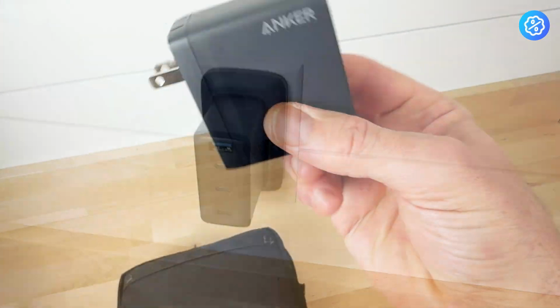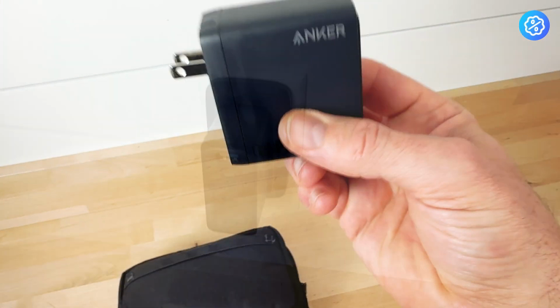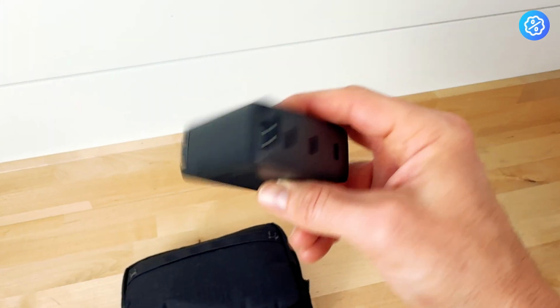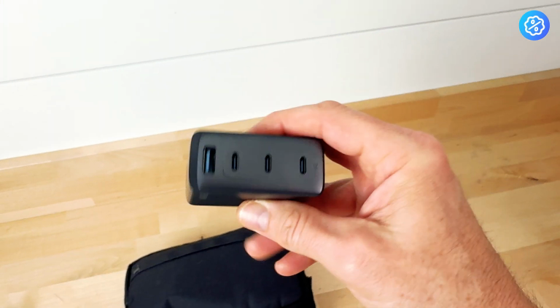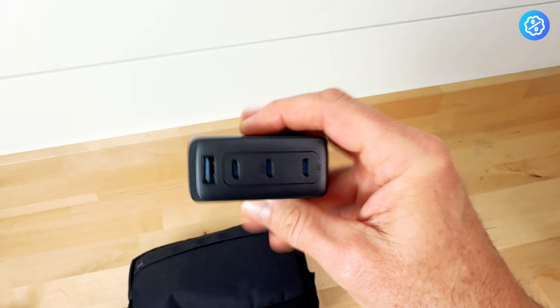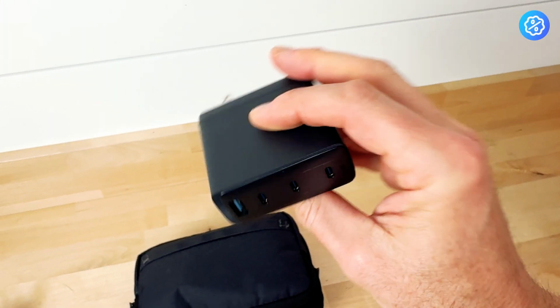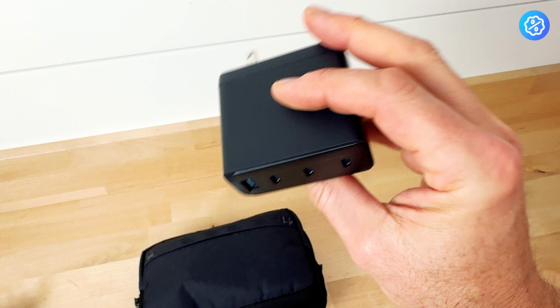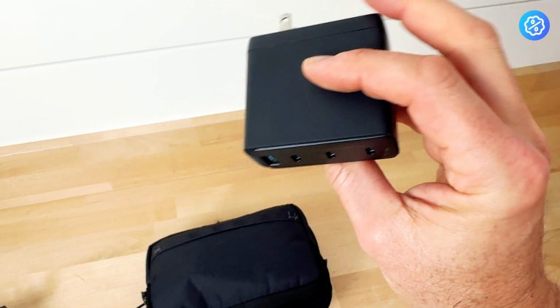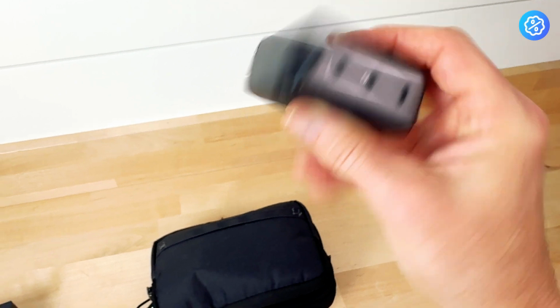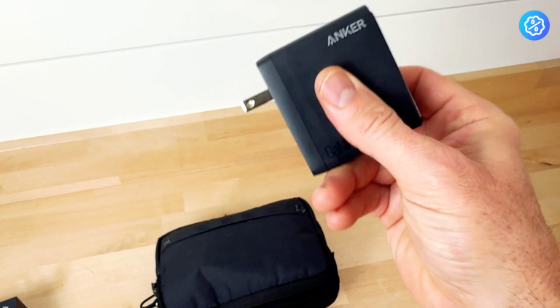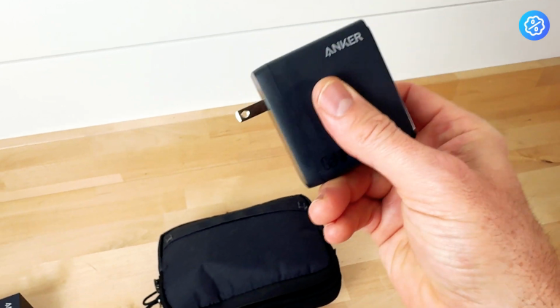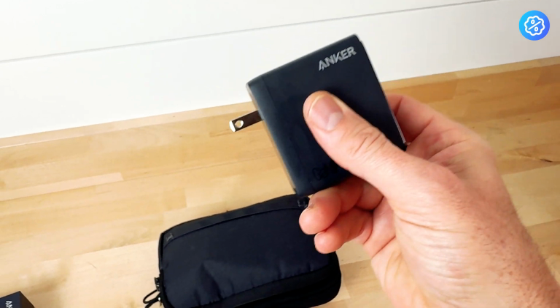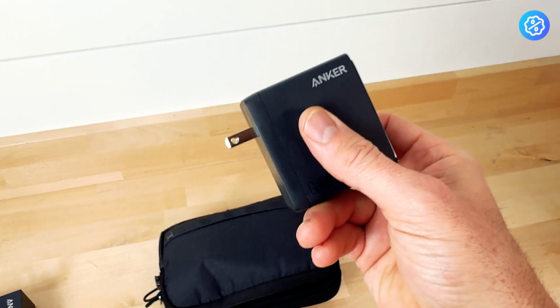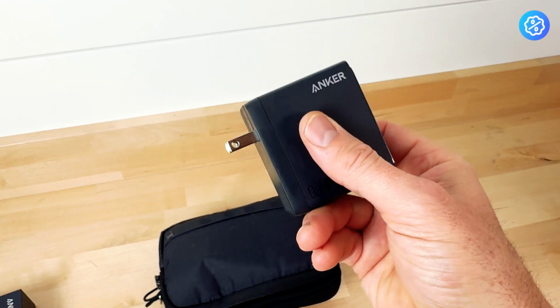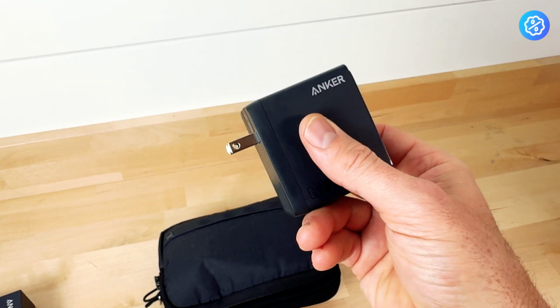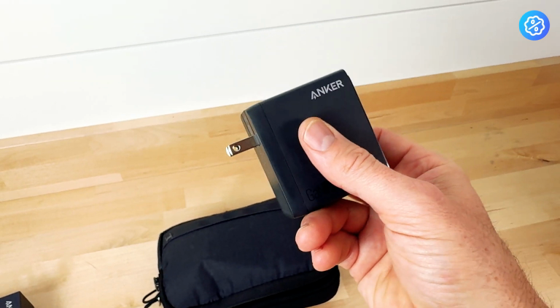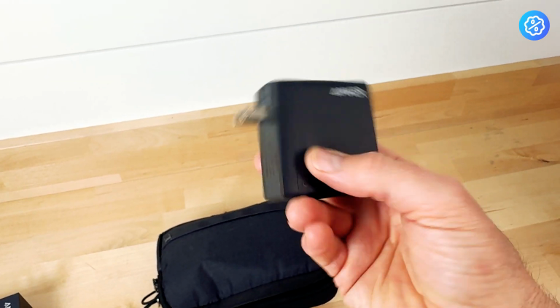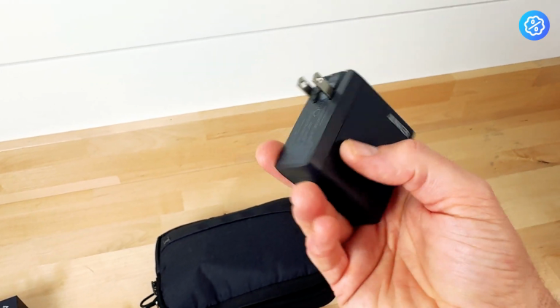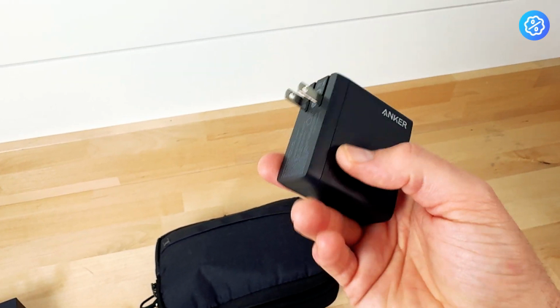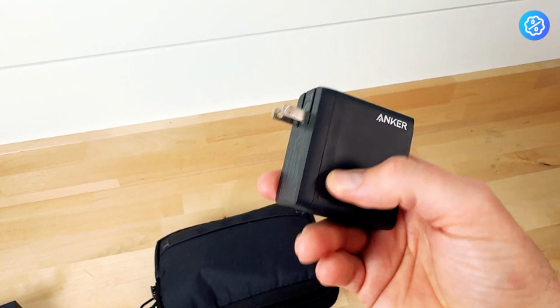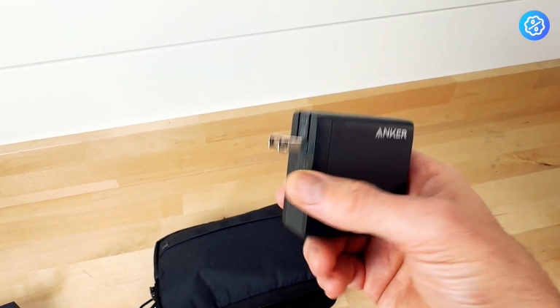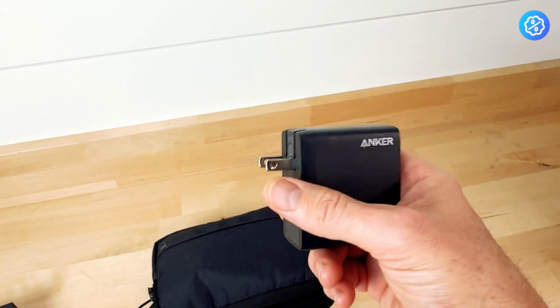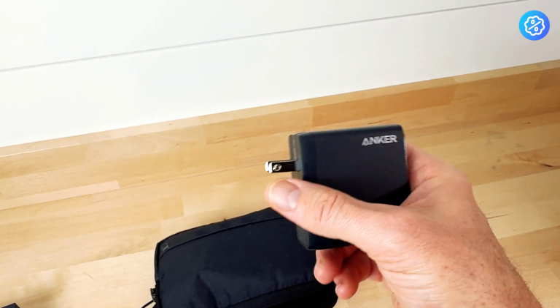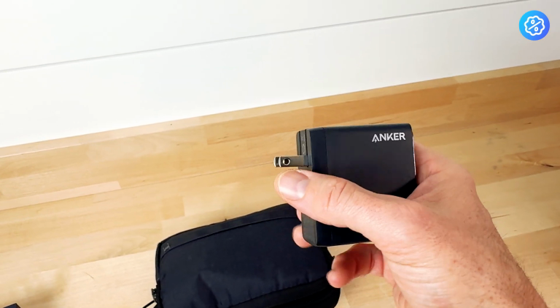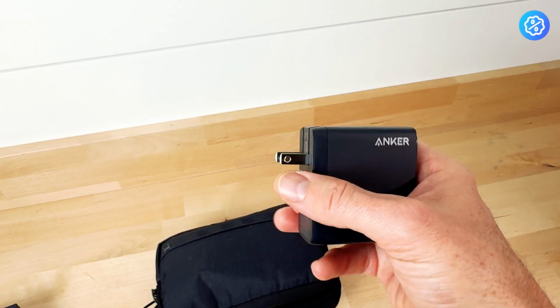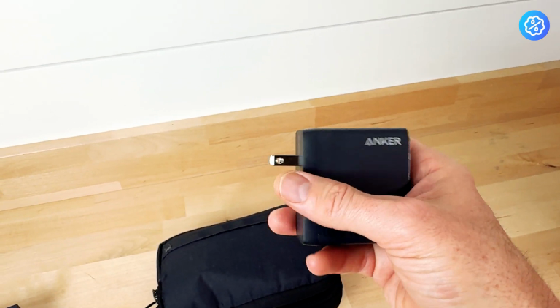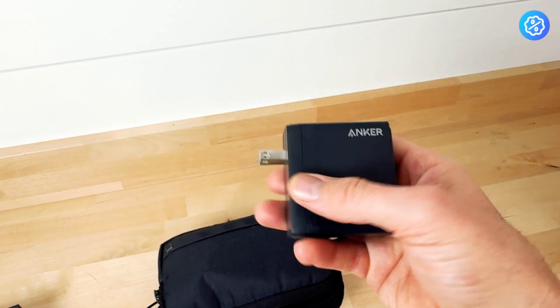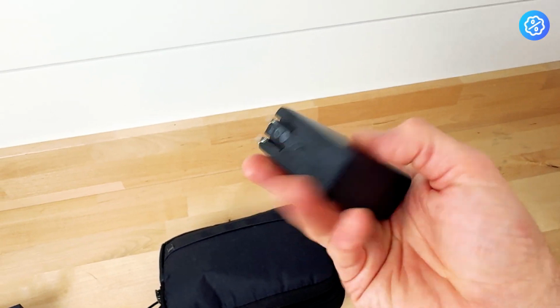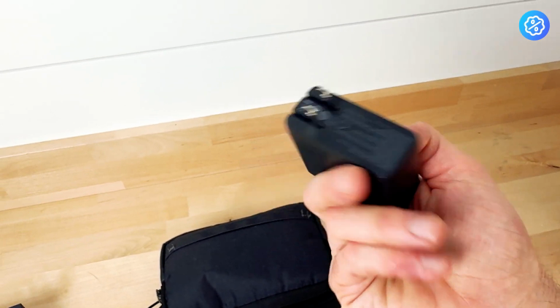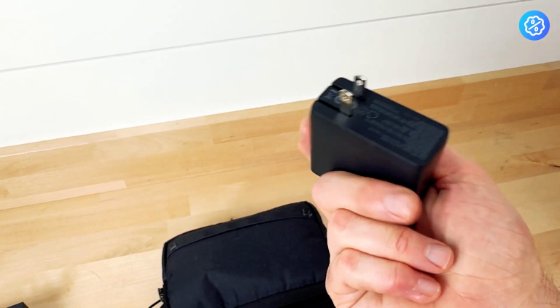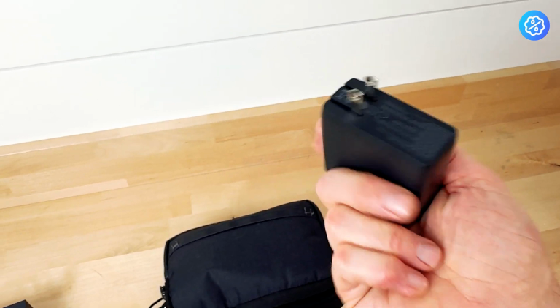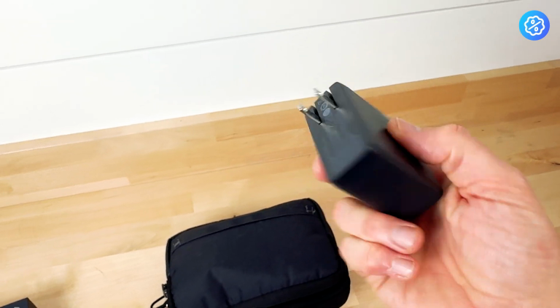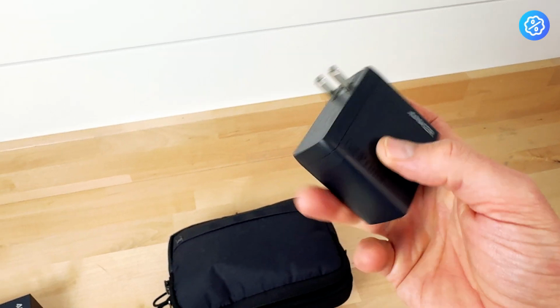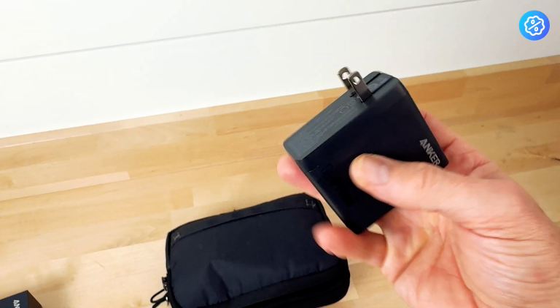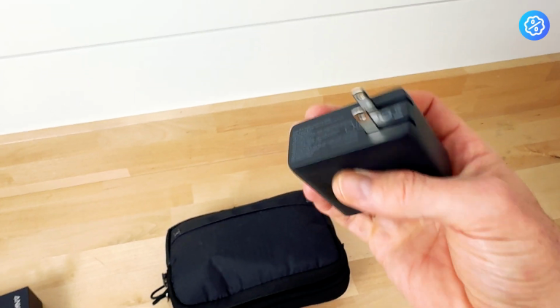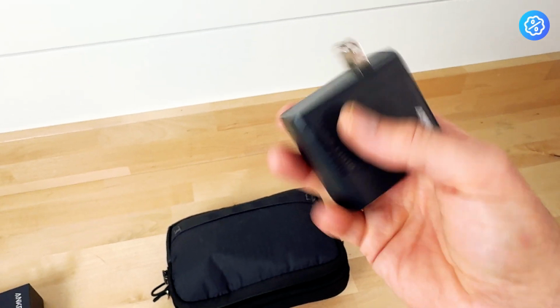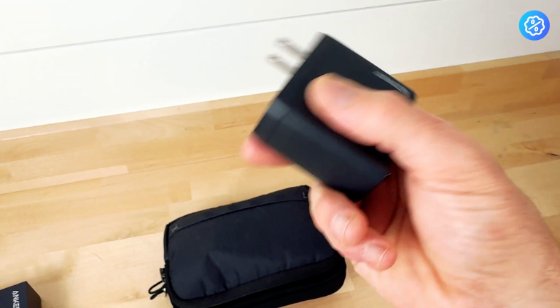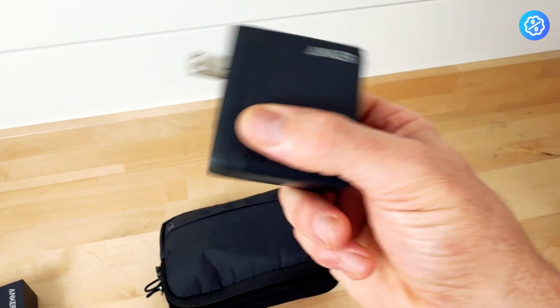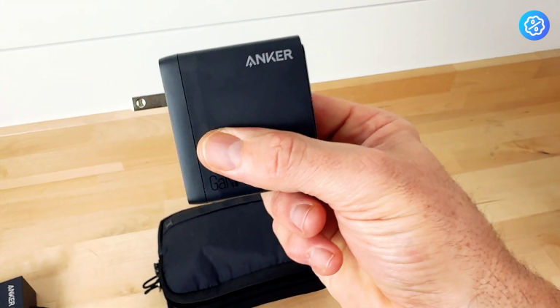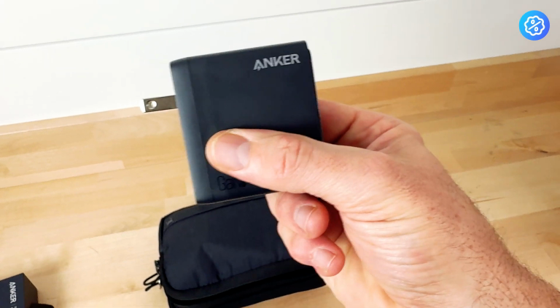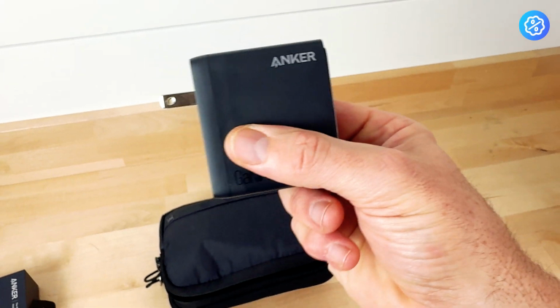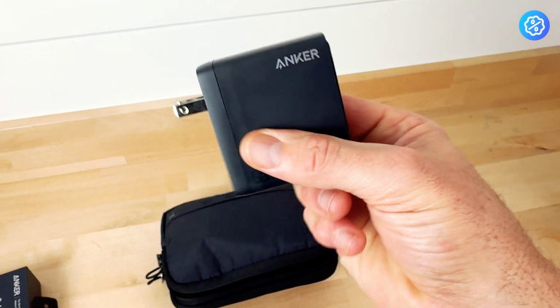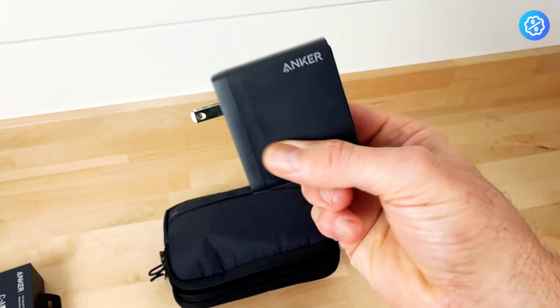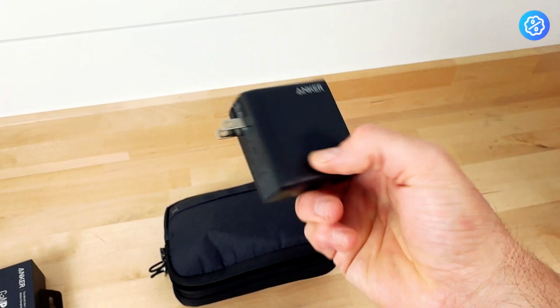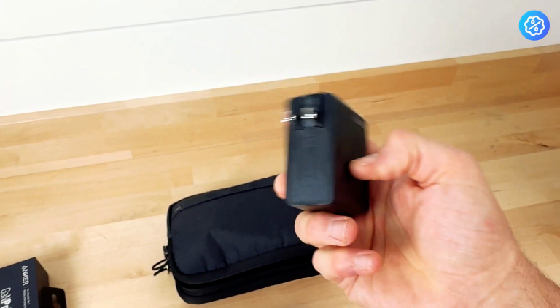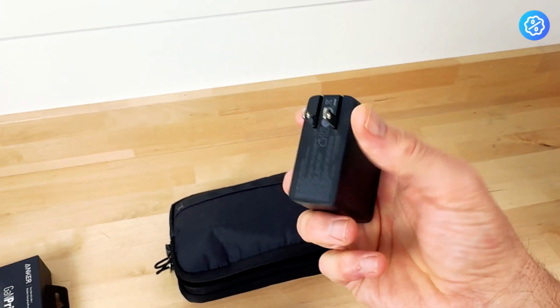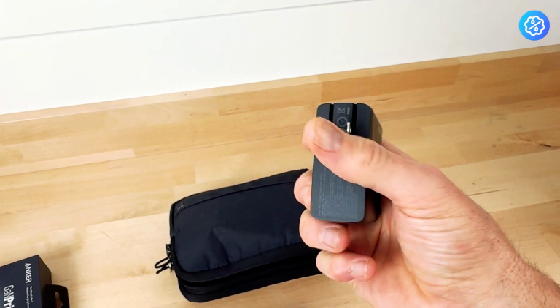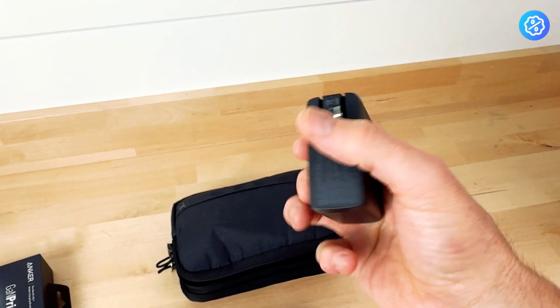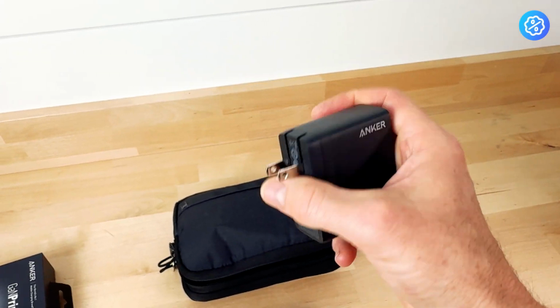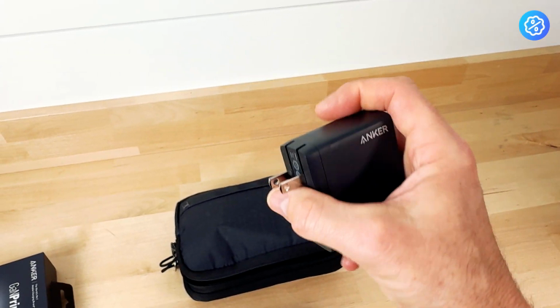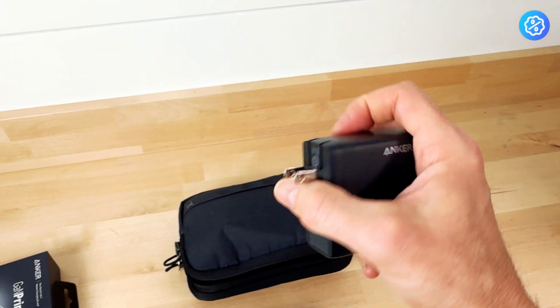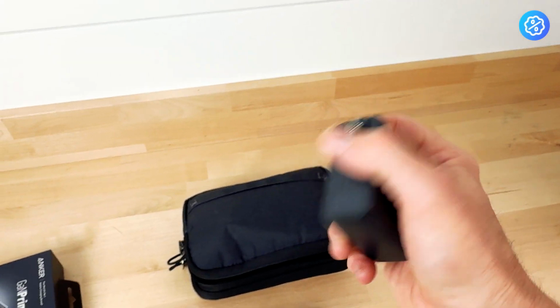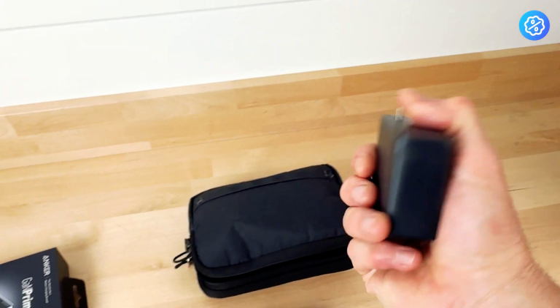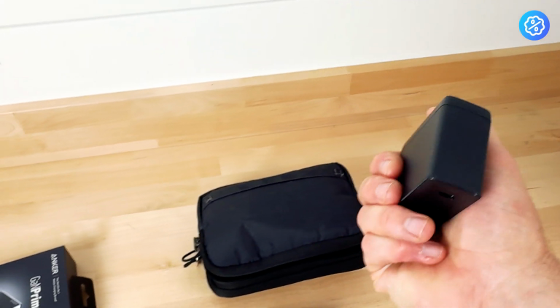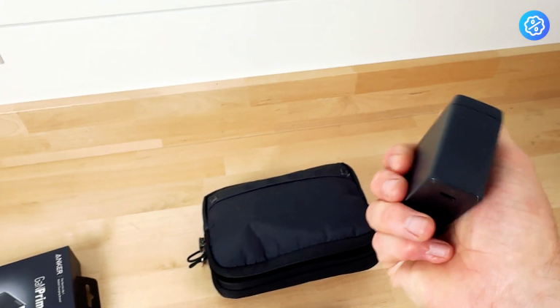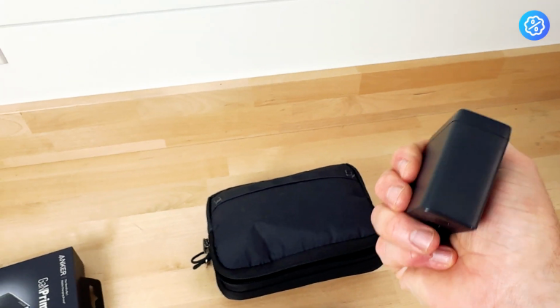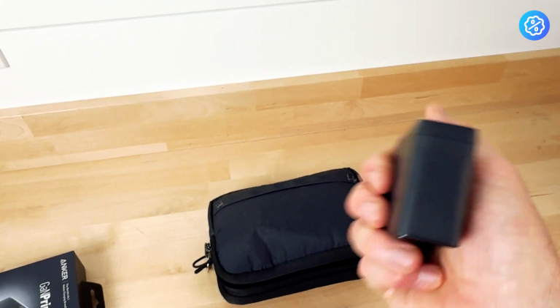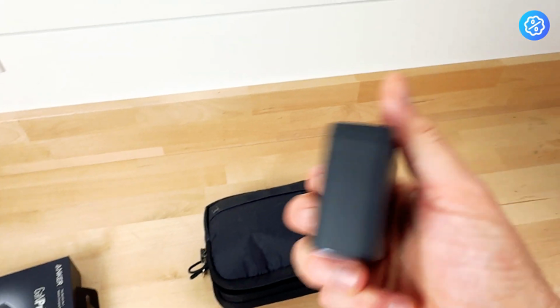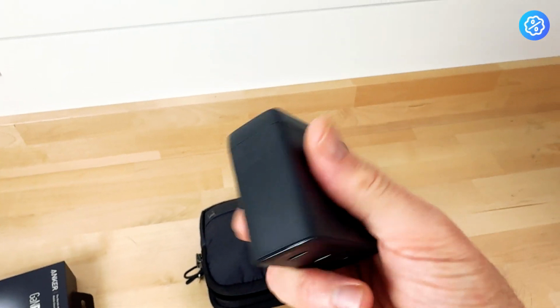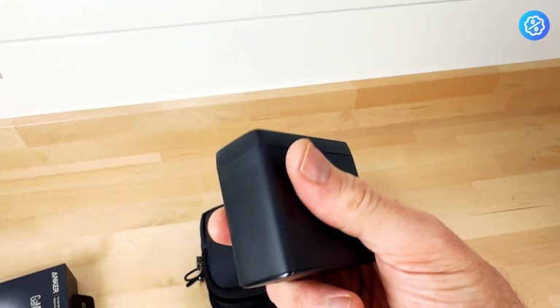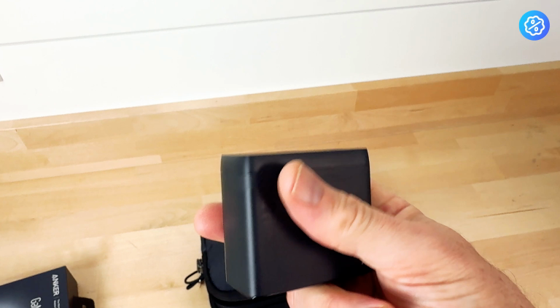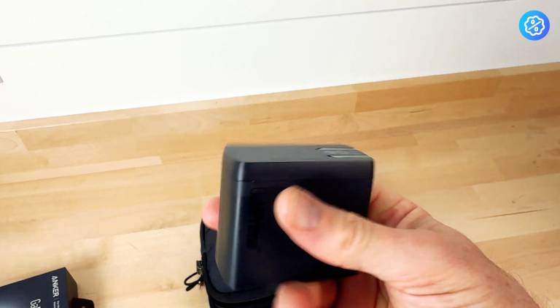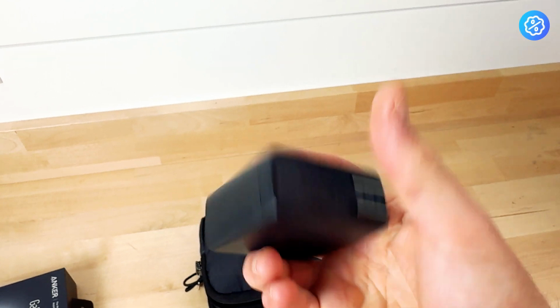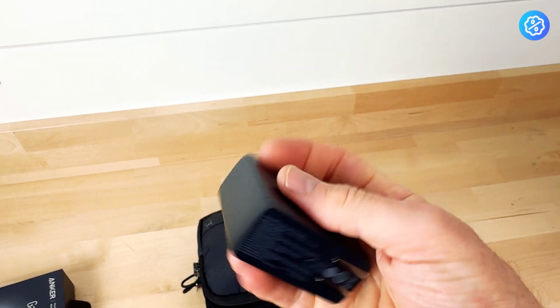So far it's been a great product. Anker is a known brand — they make a lot of good items. I'm really happy with the charging ability of this battery charger.